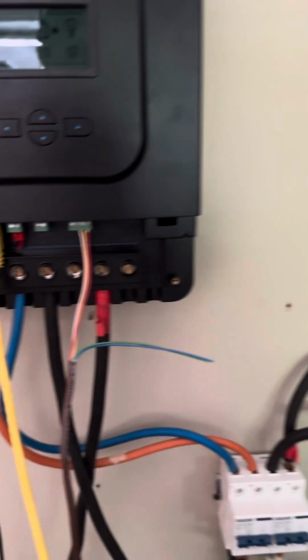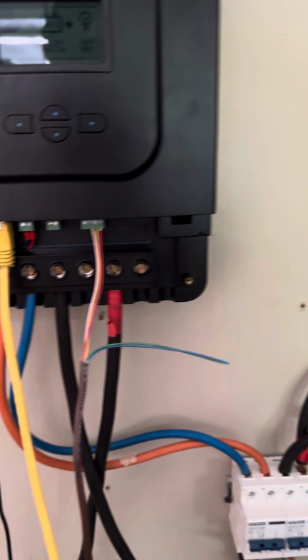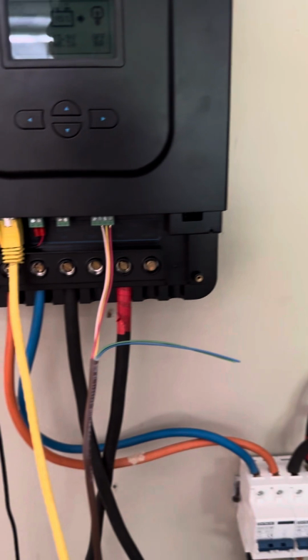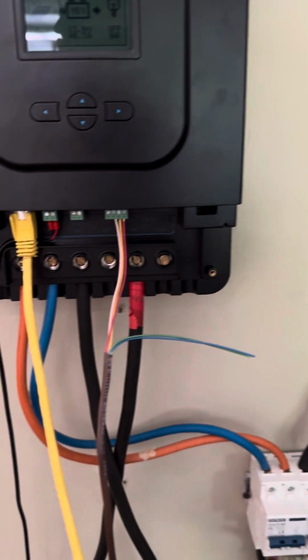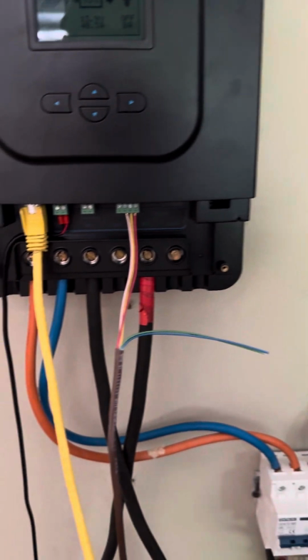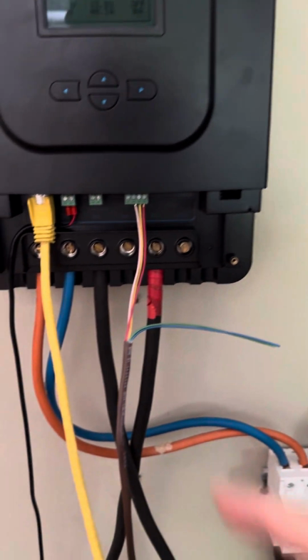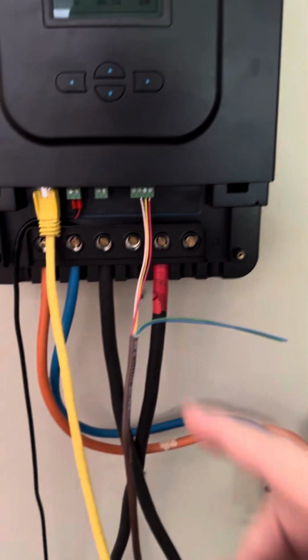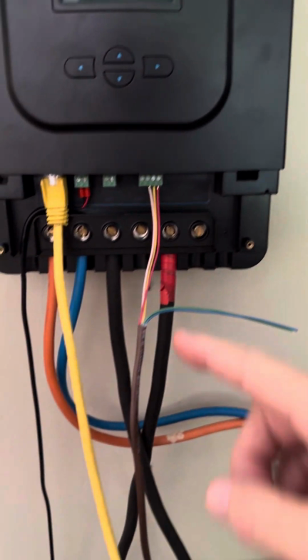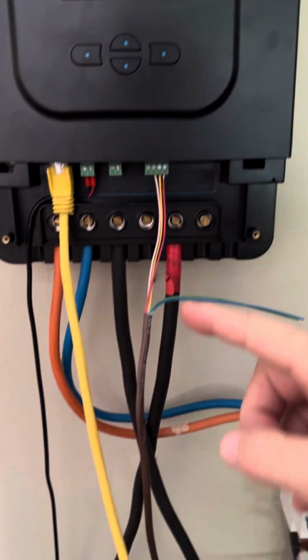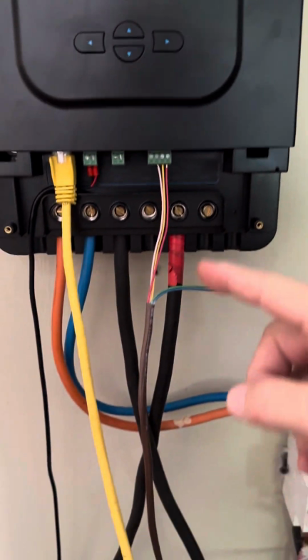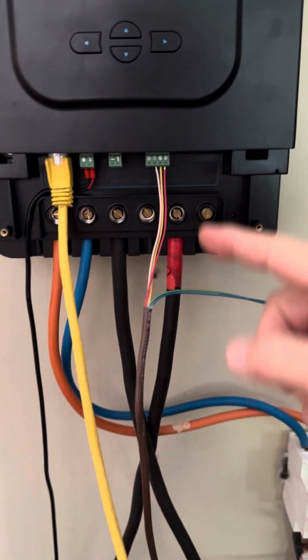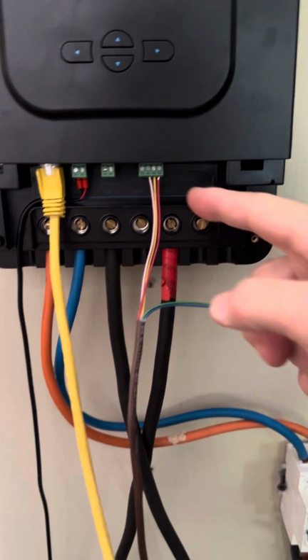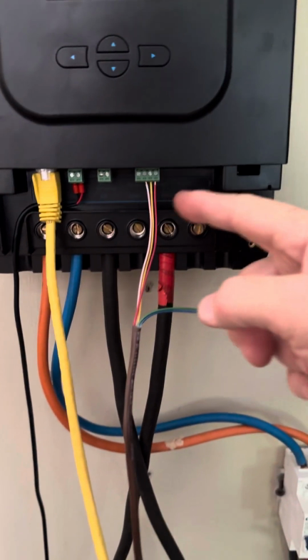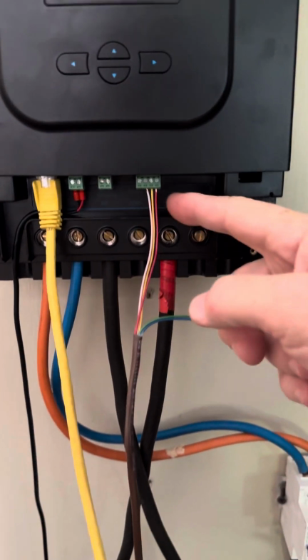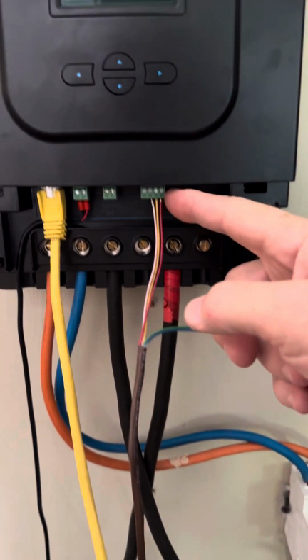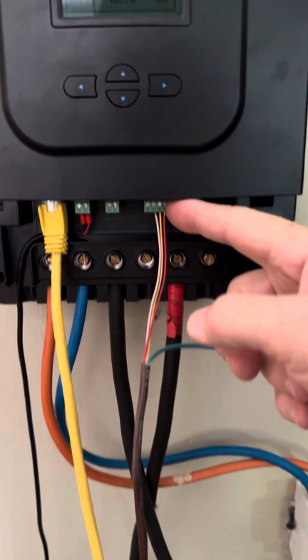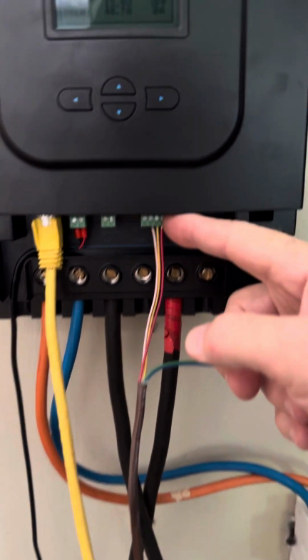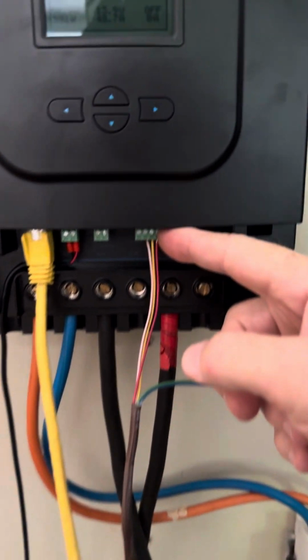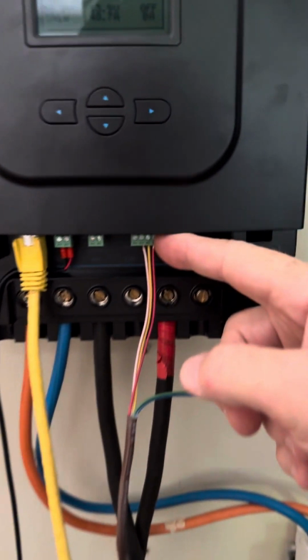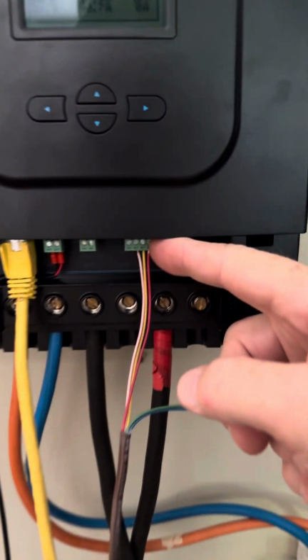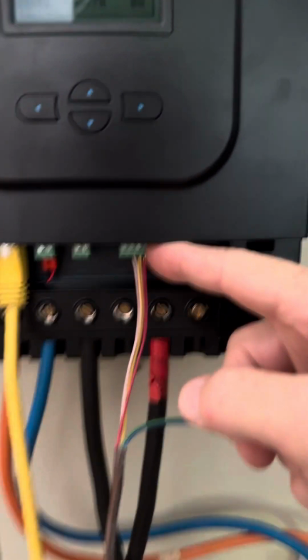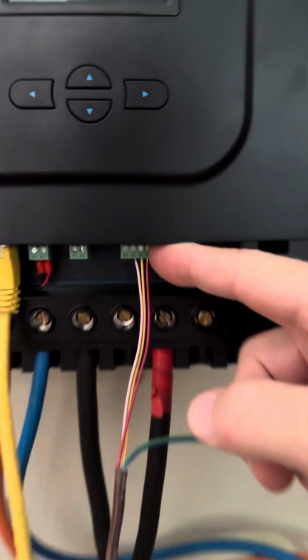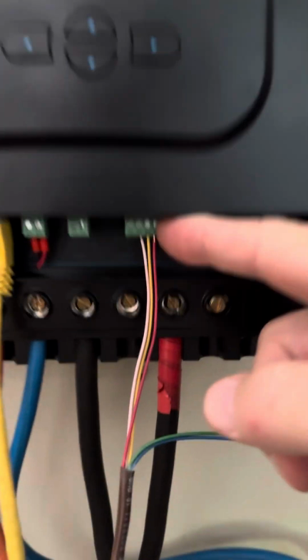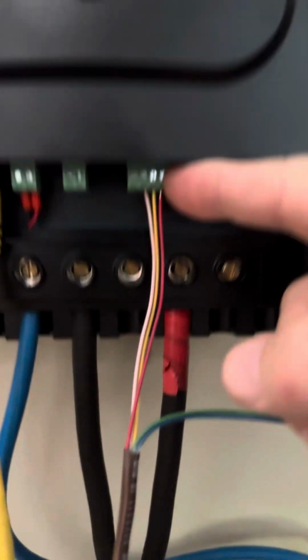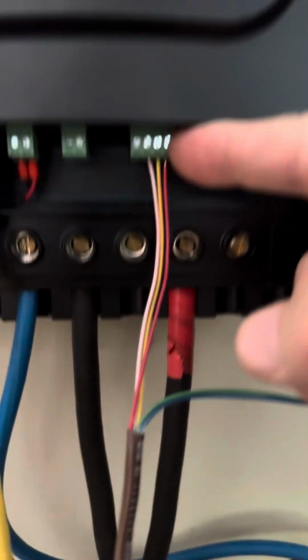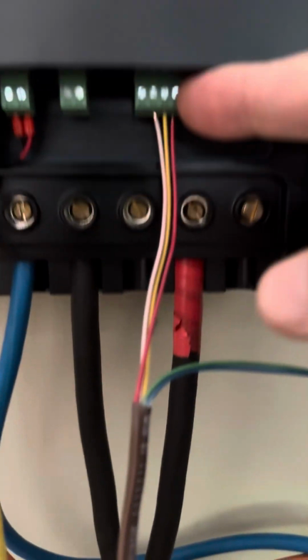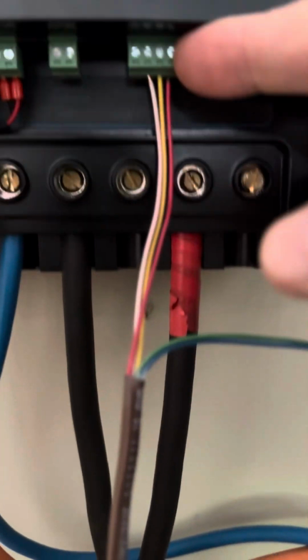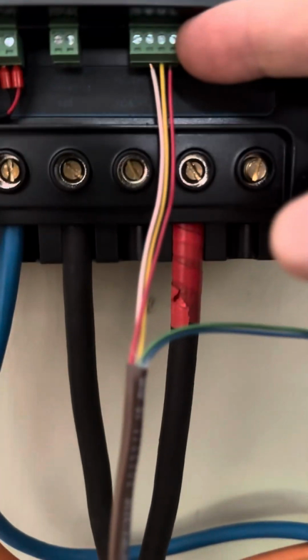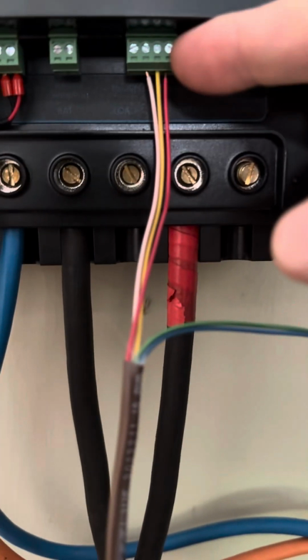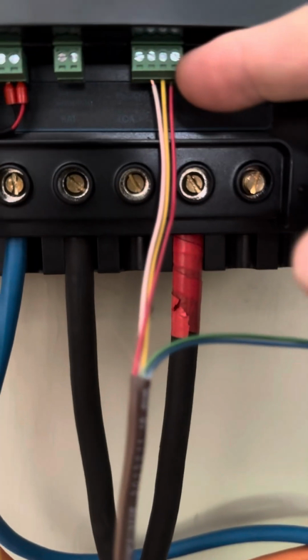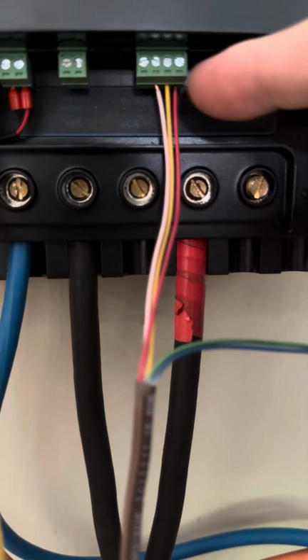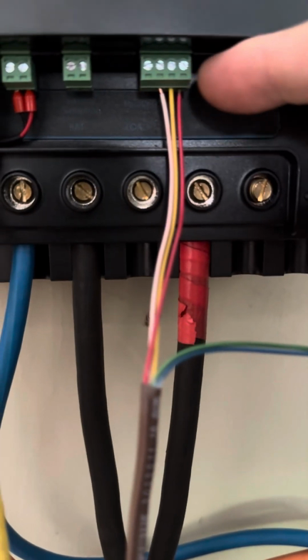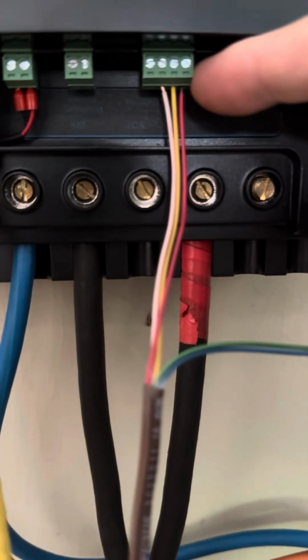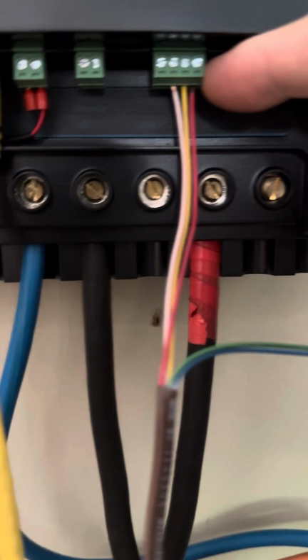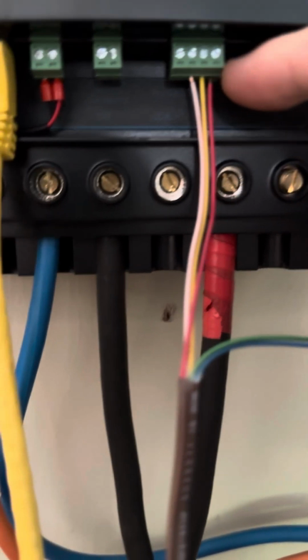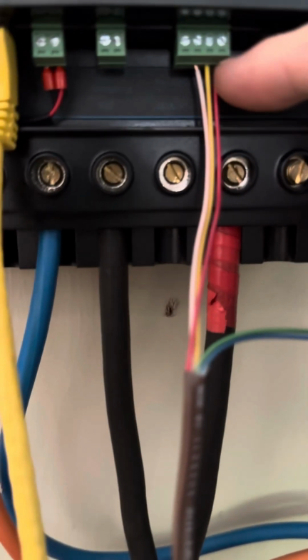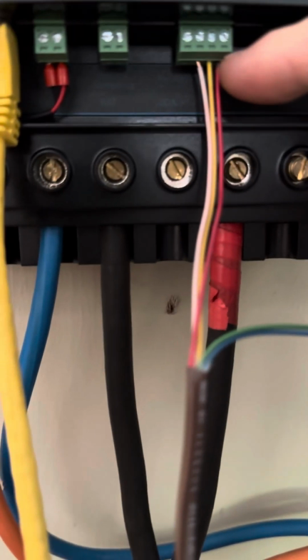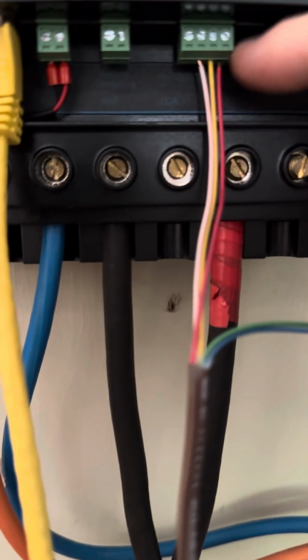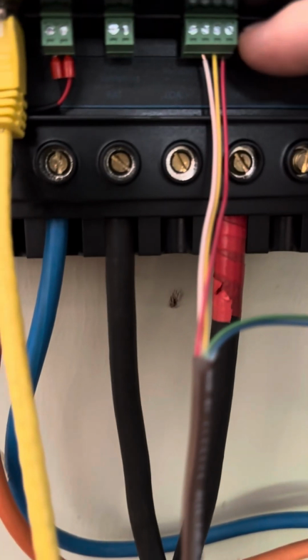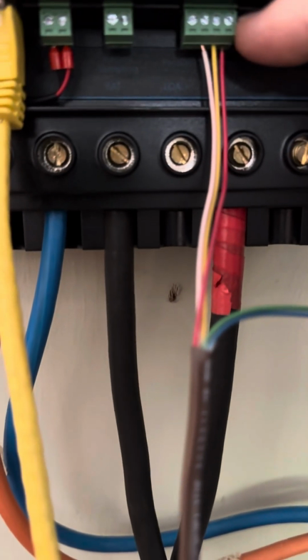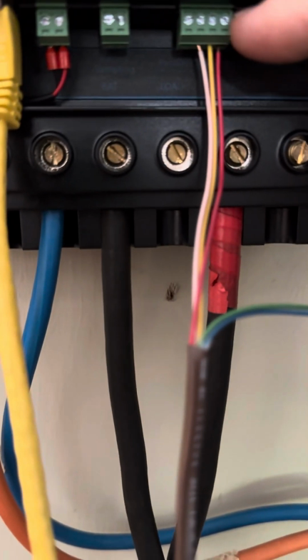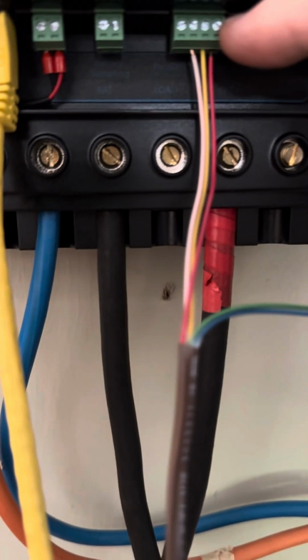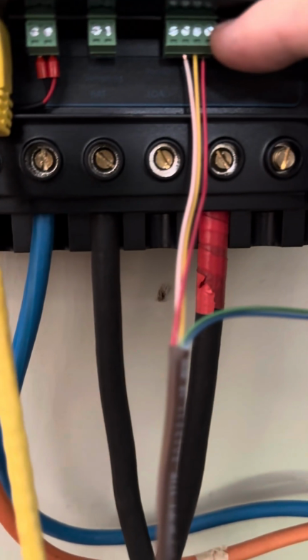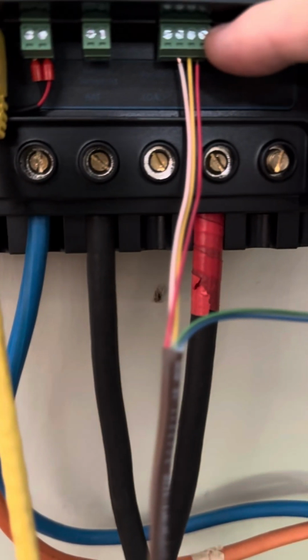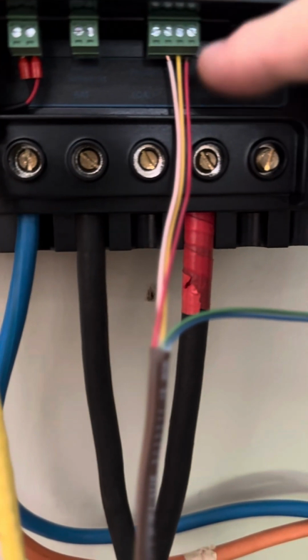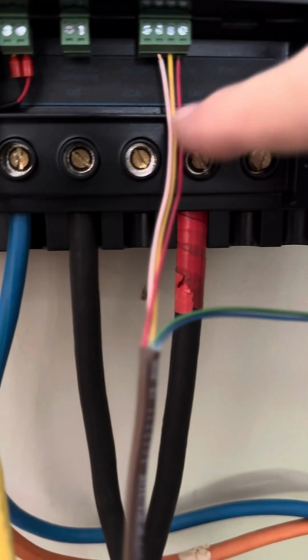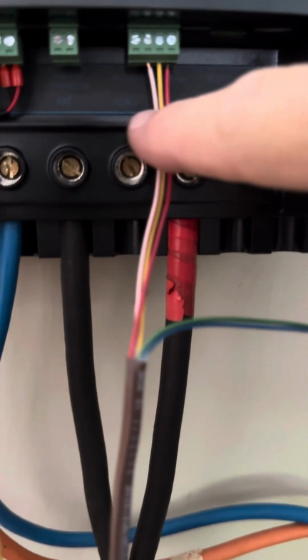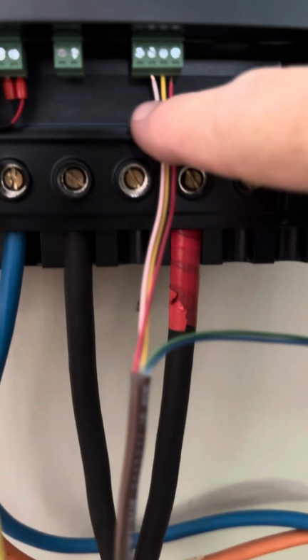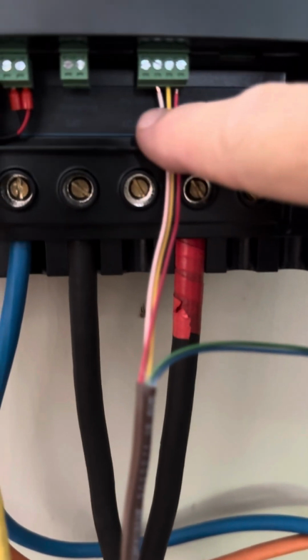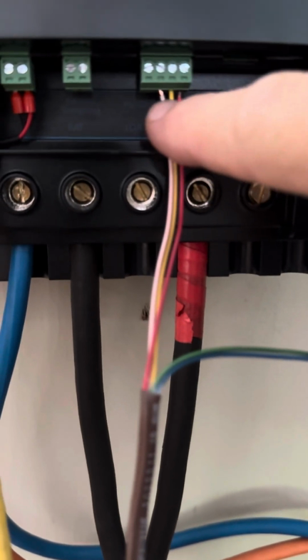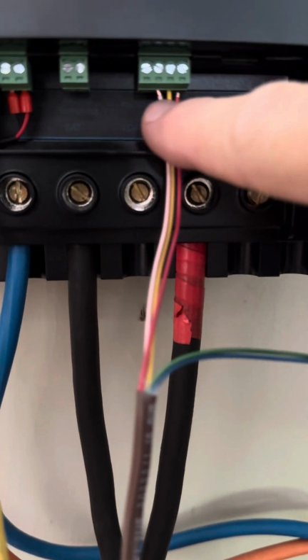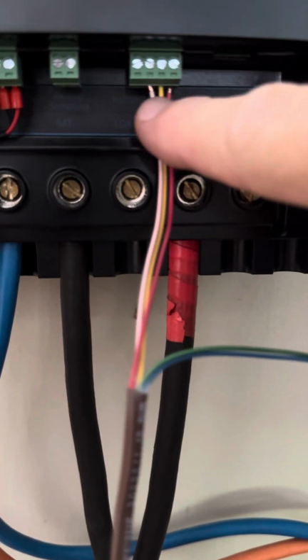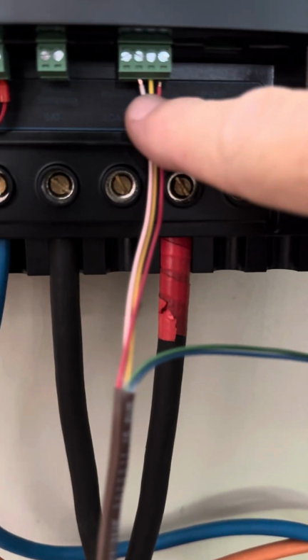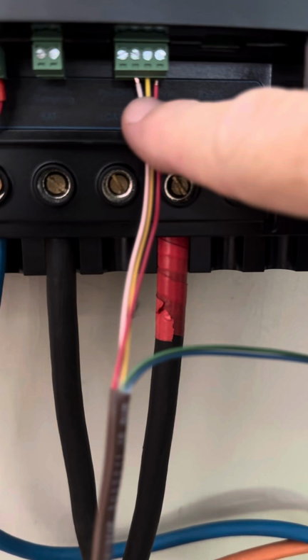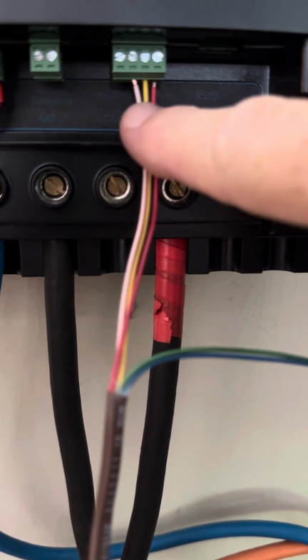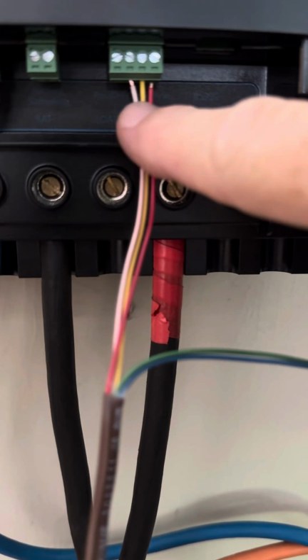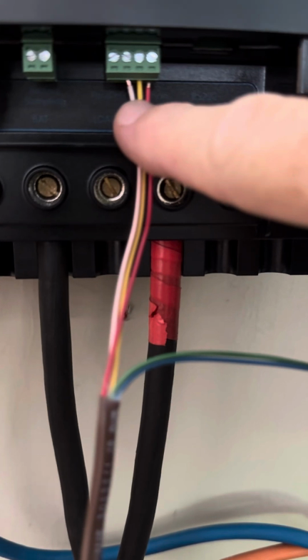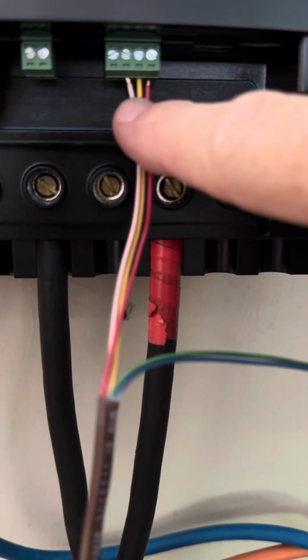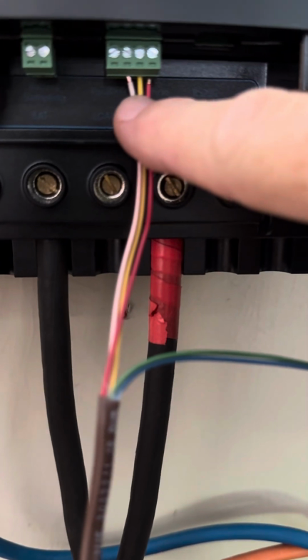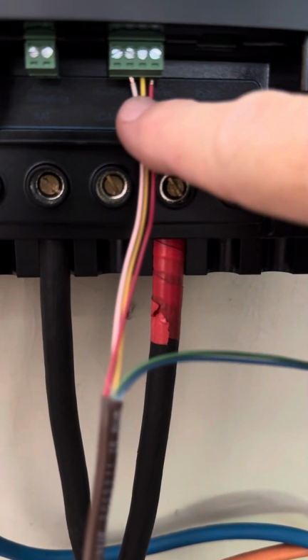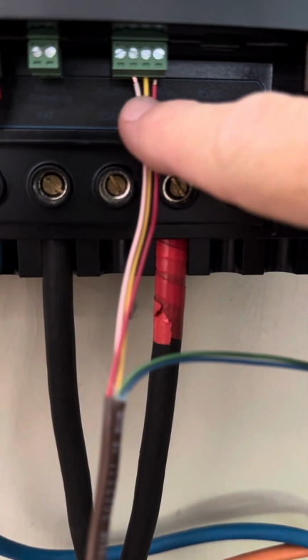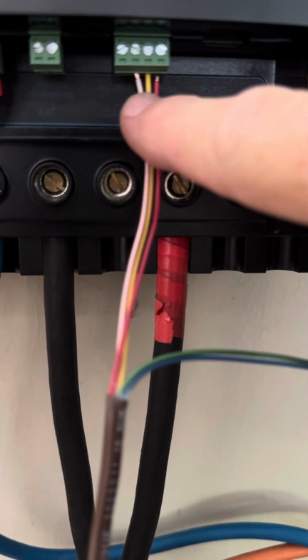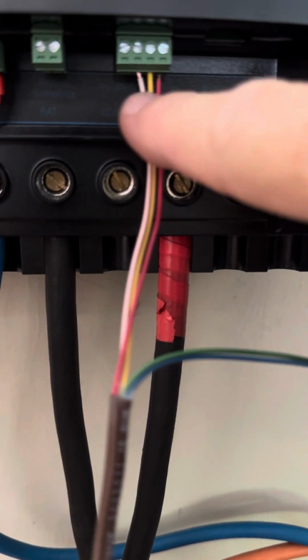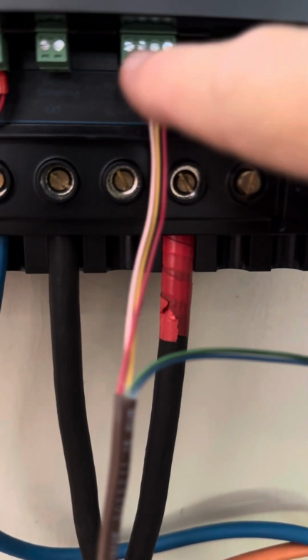You do need this — that's the parallel cable. You only need three wires.